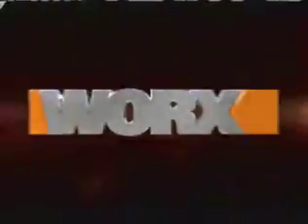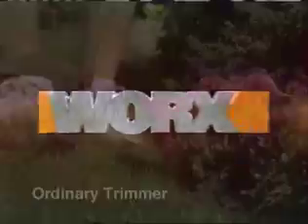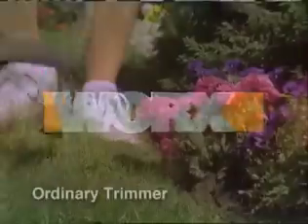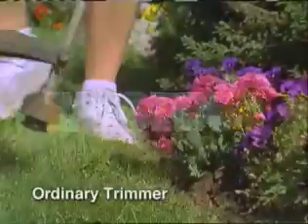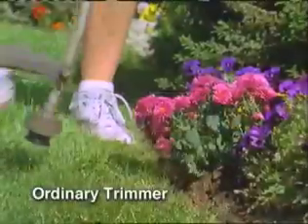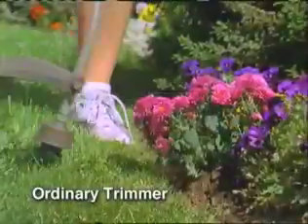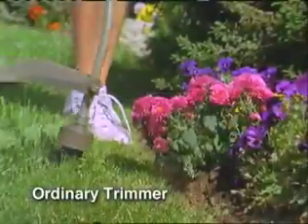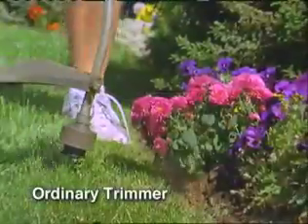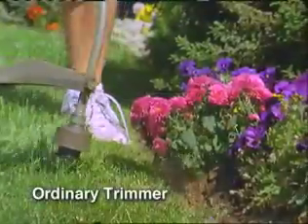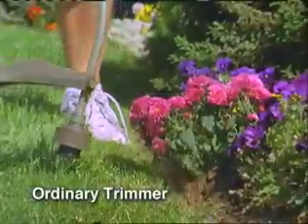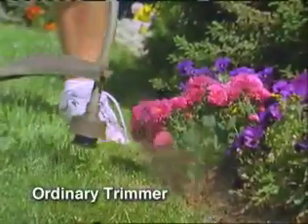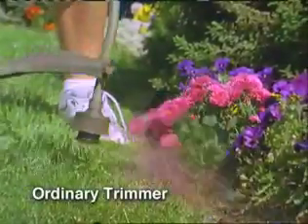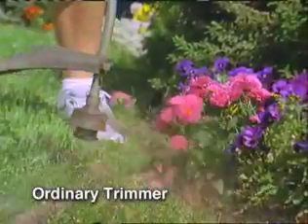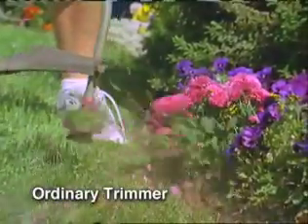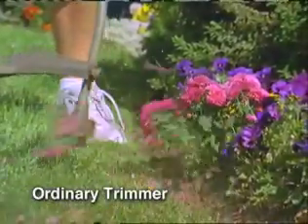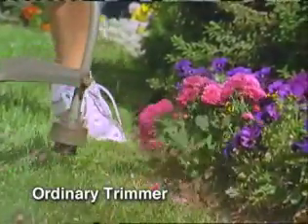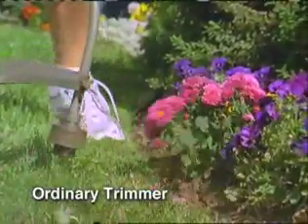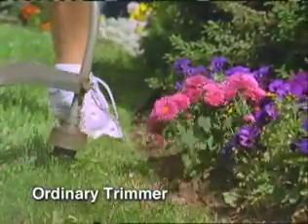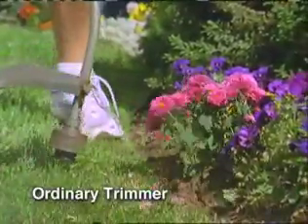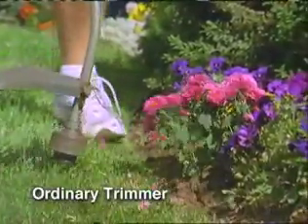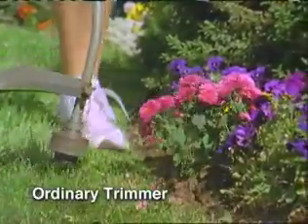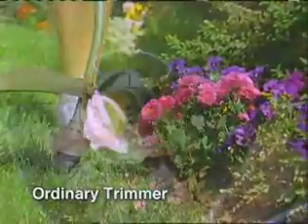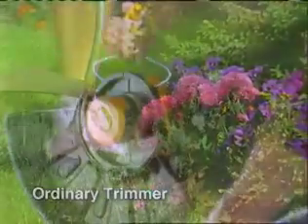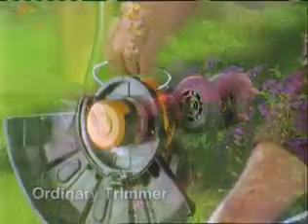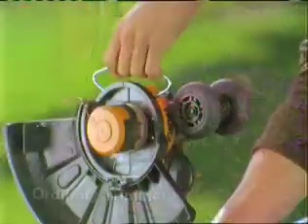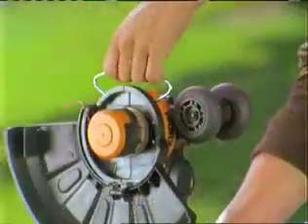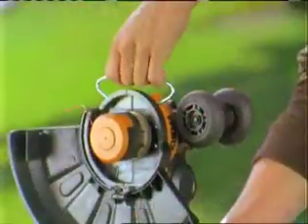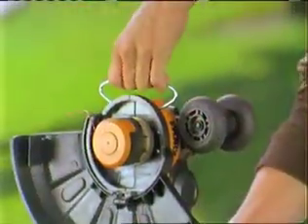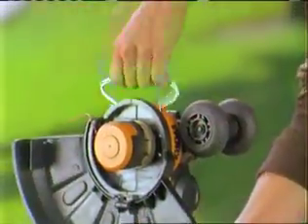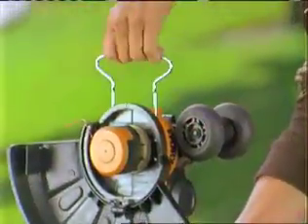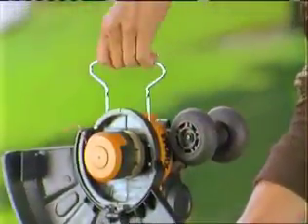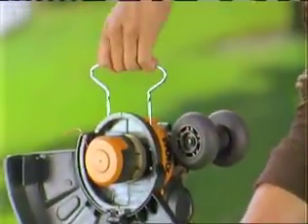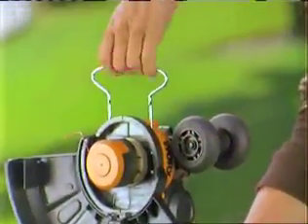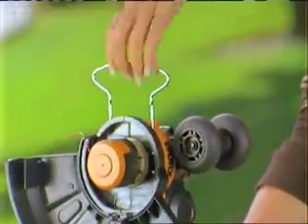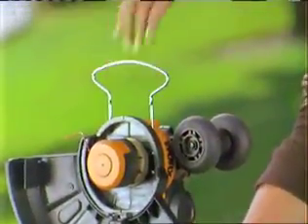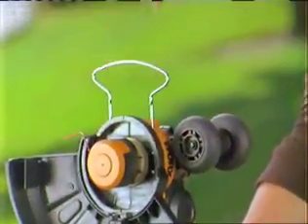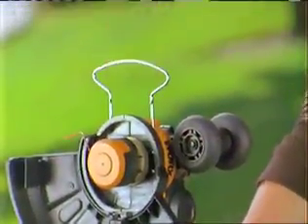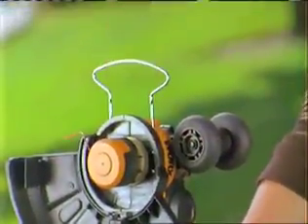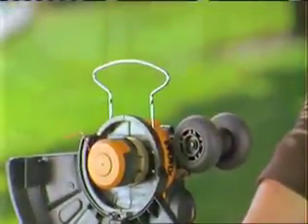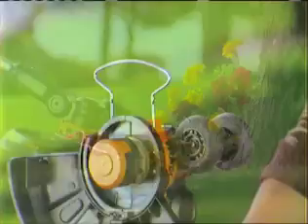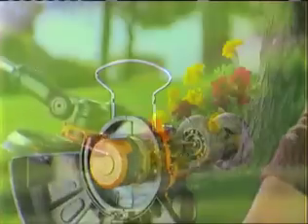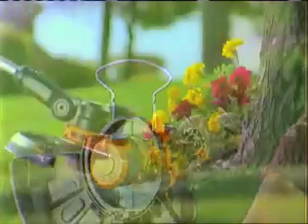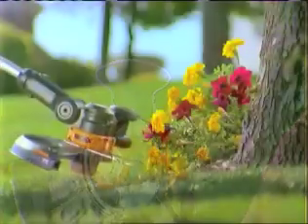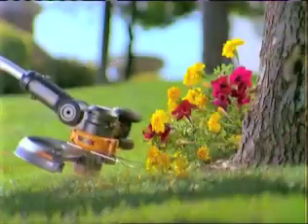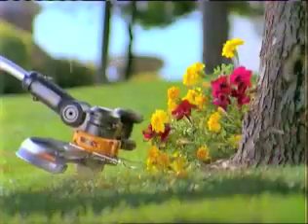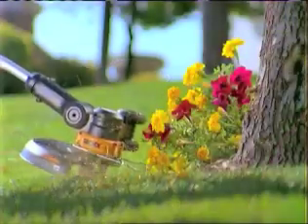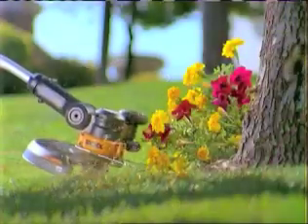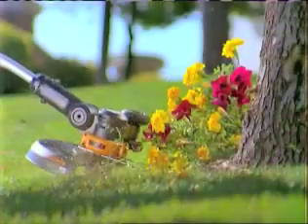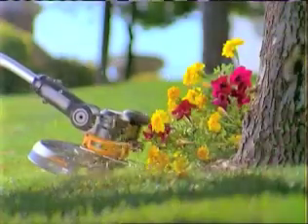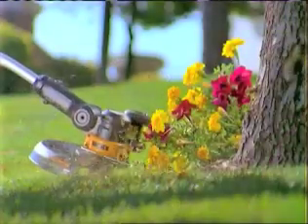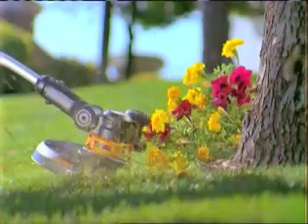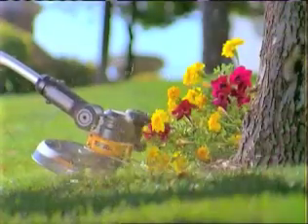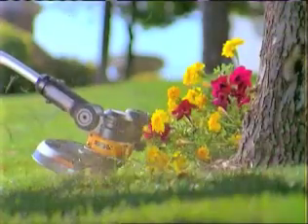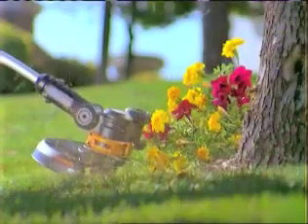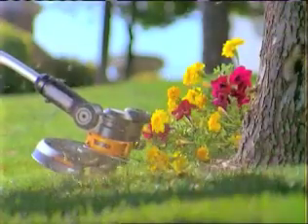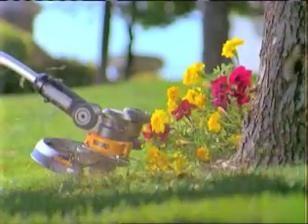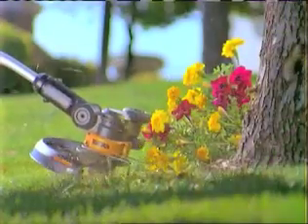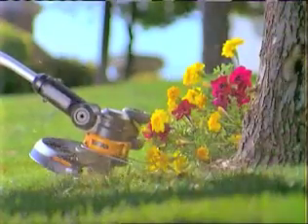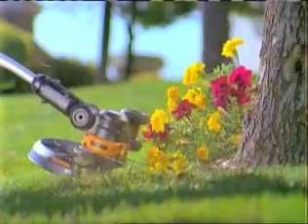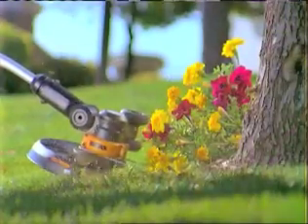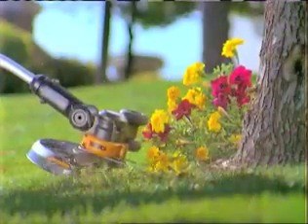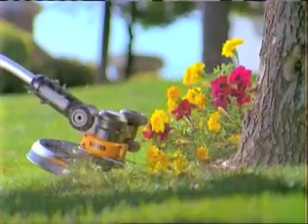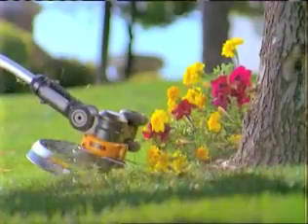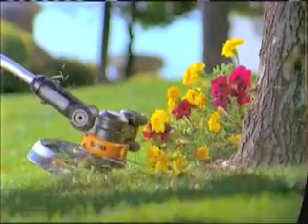You've had accidents in the past. With the retractable flower guard, your flowers and plants are protected from damage.